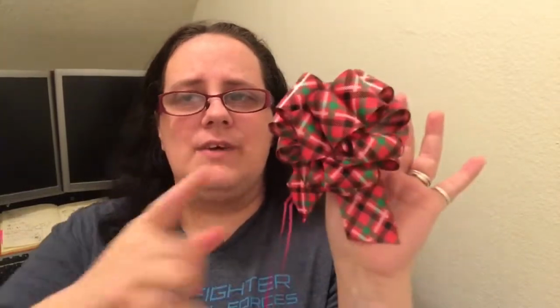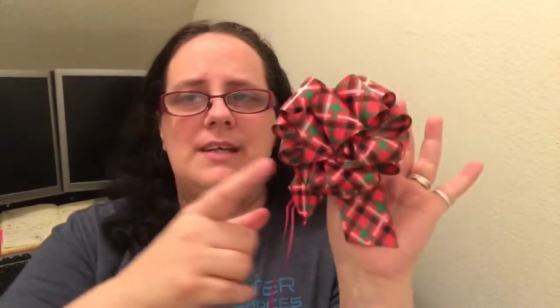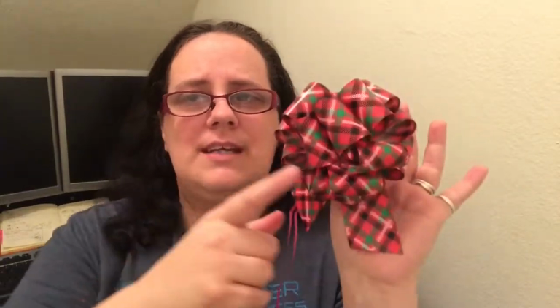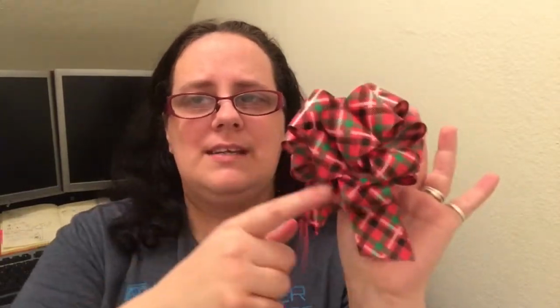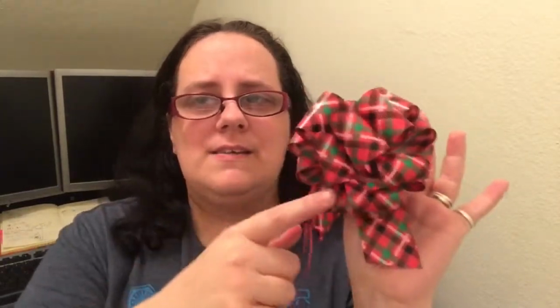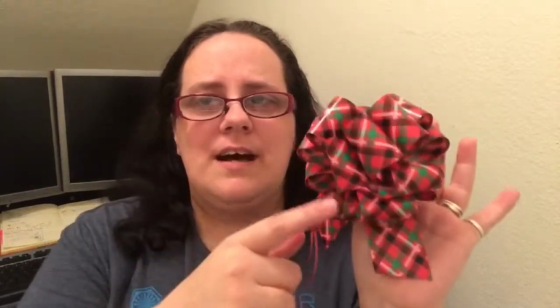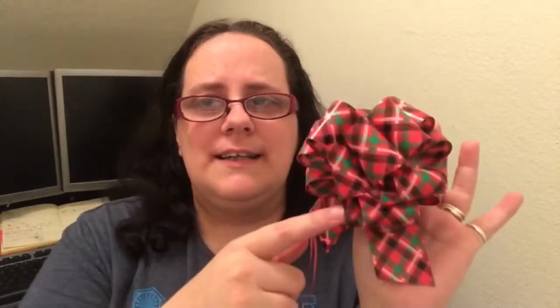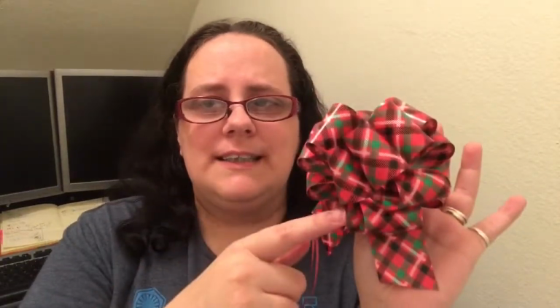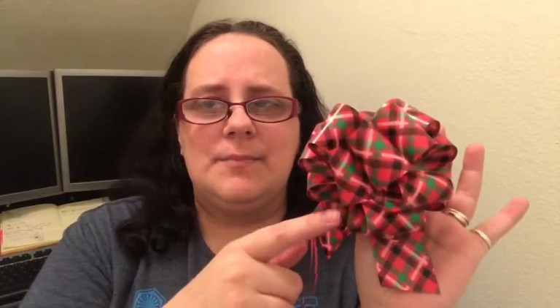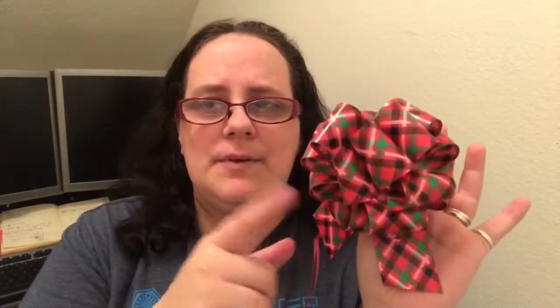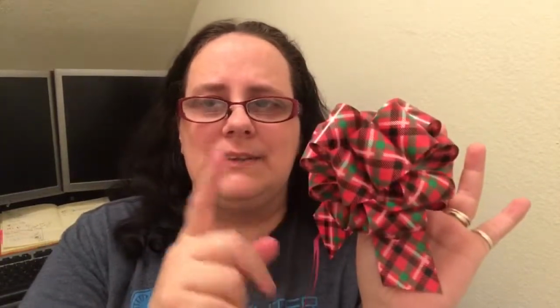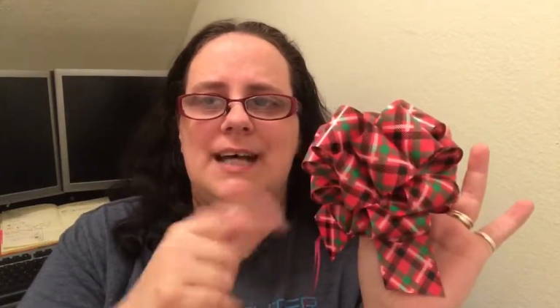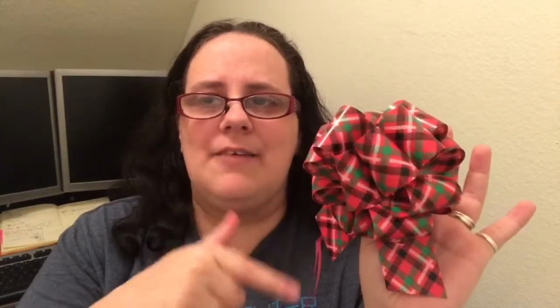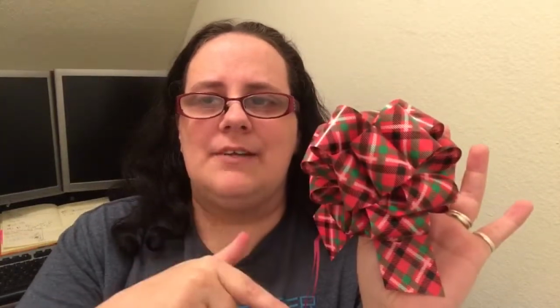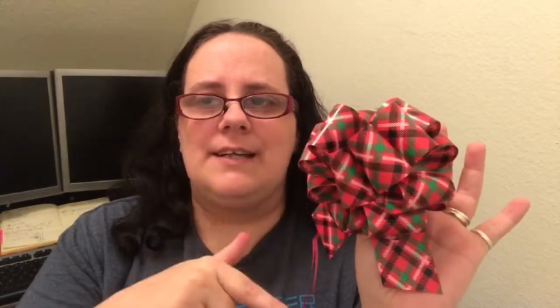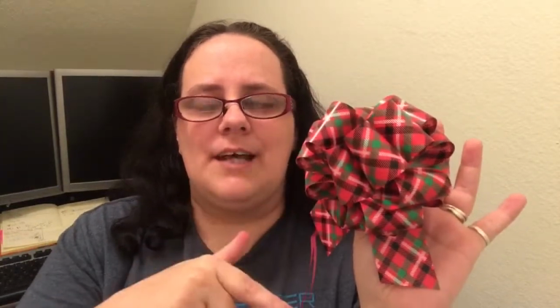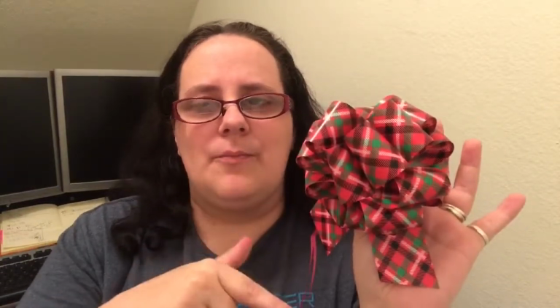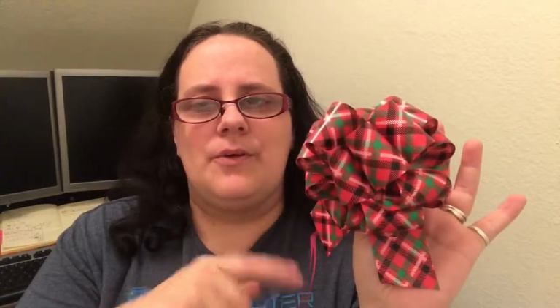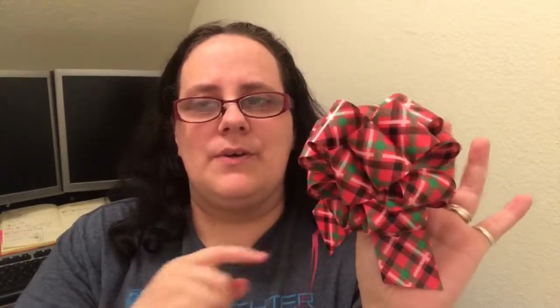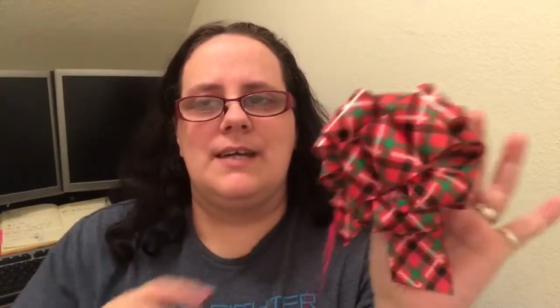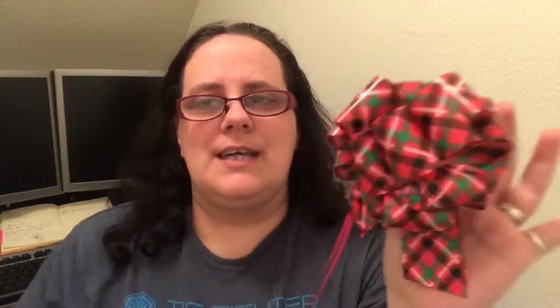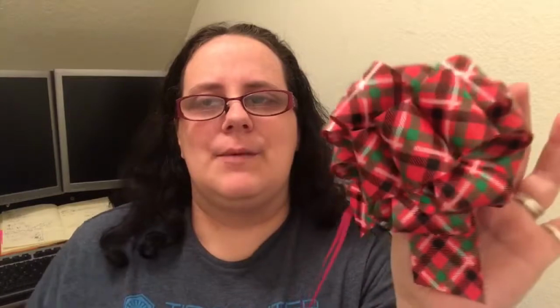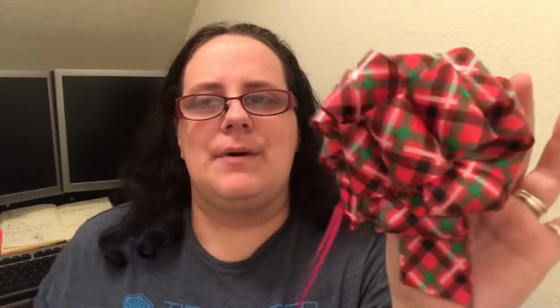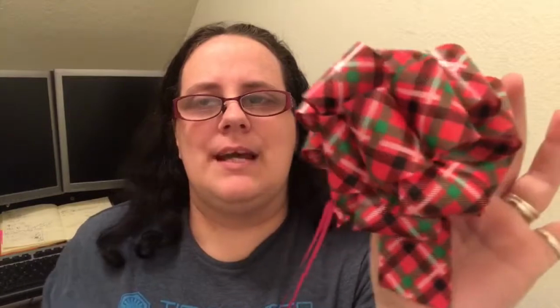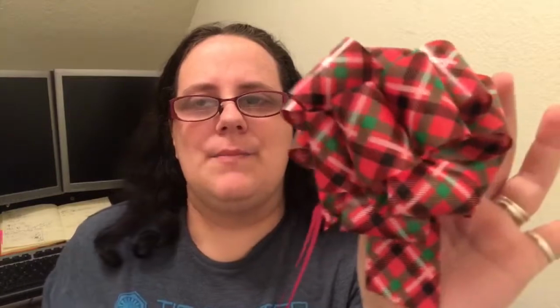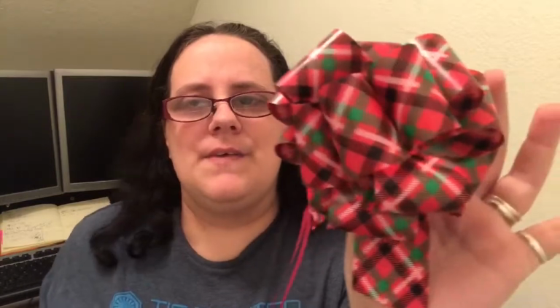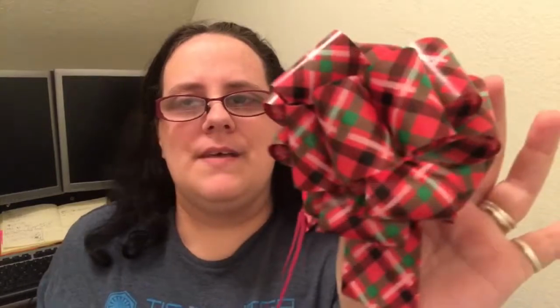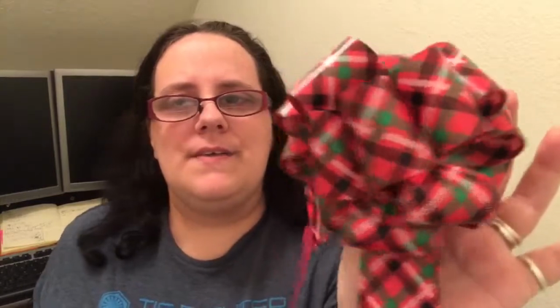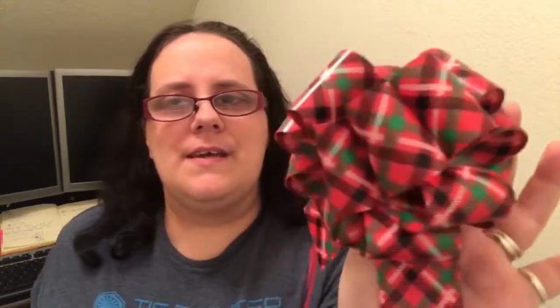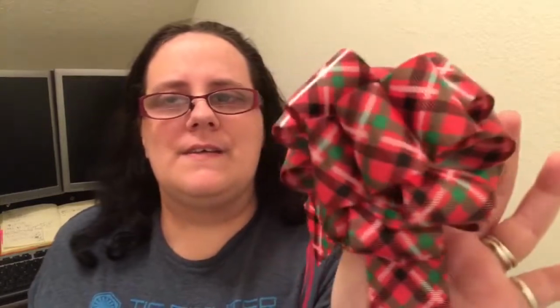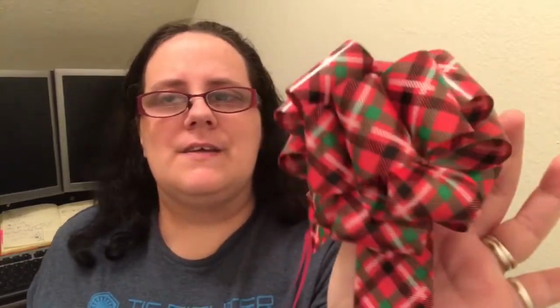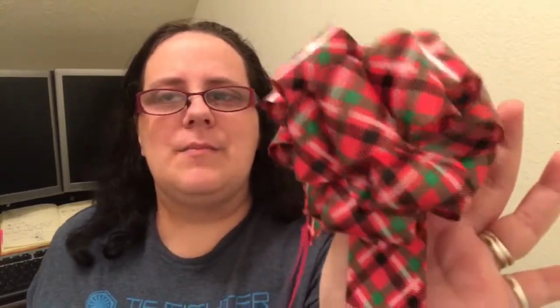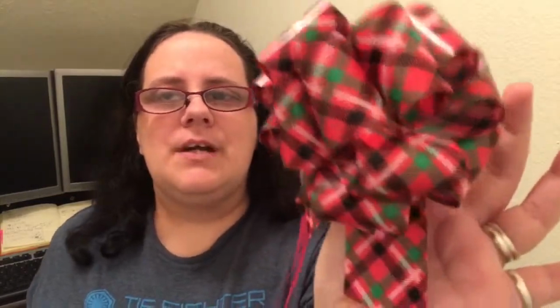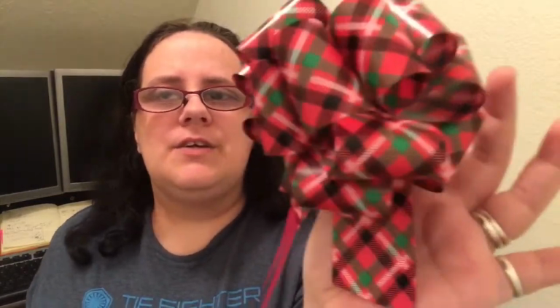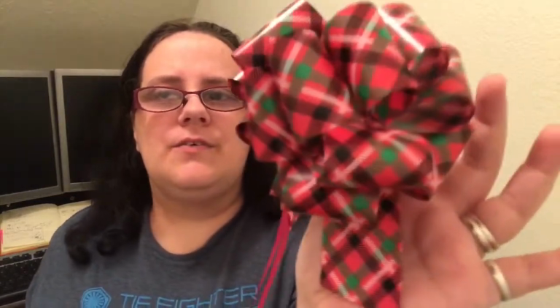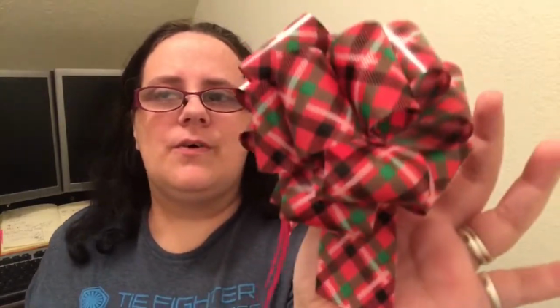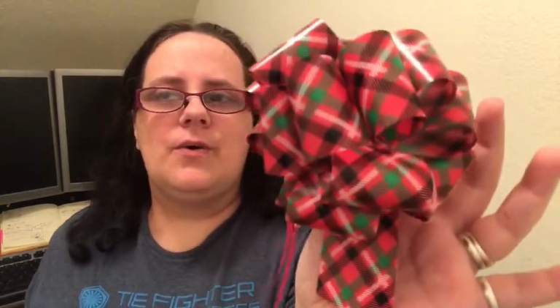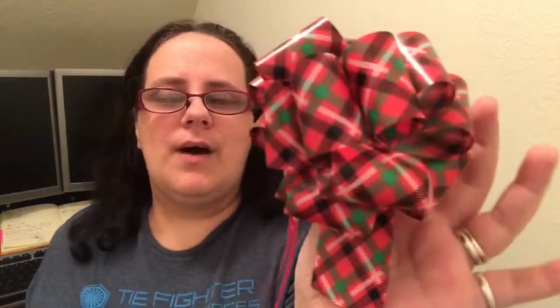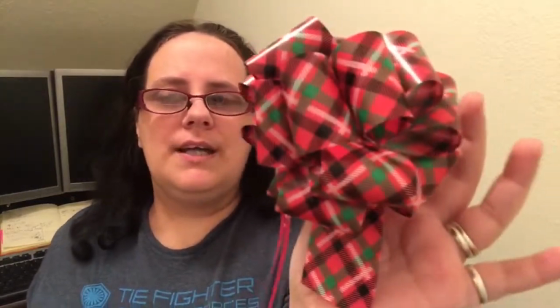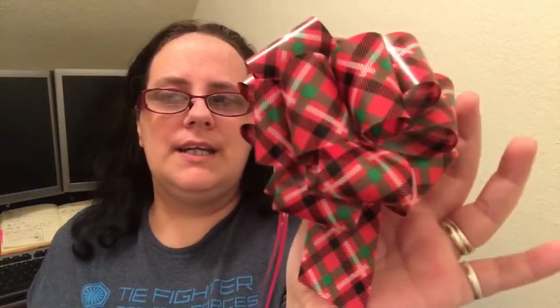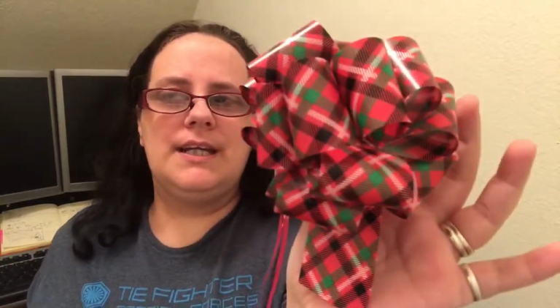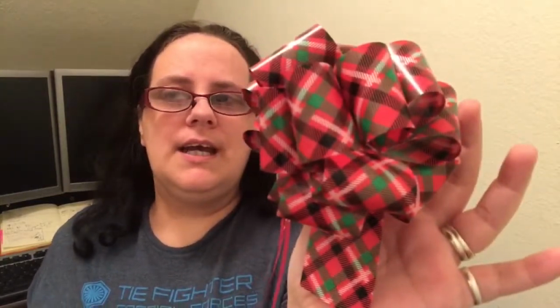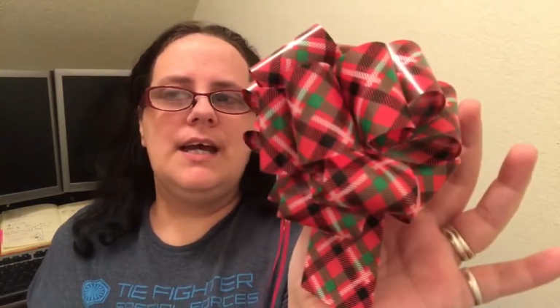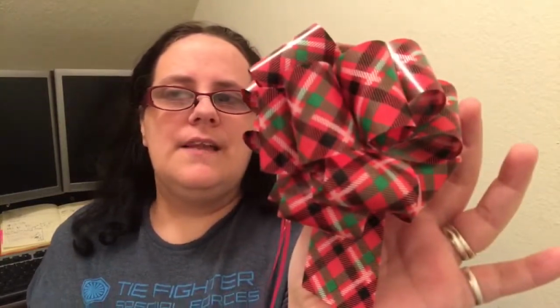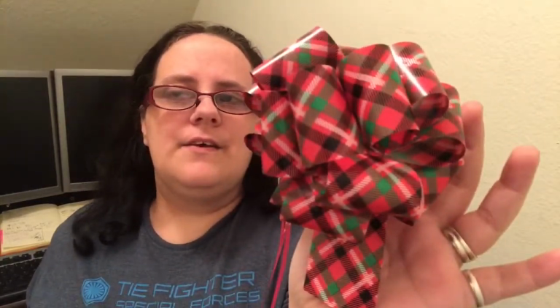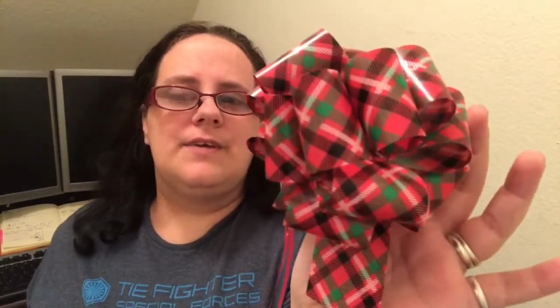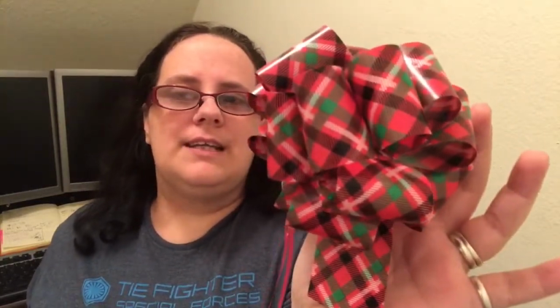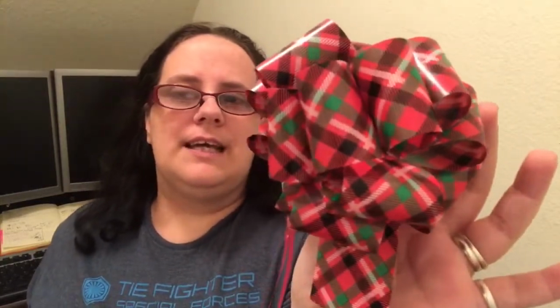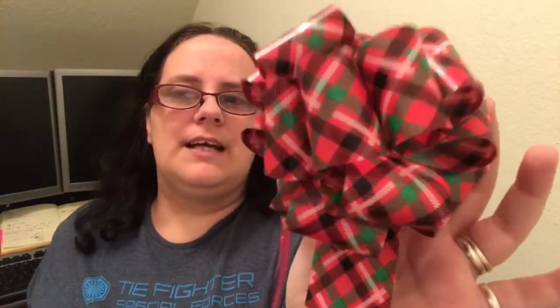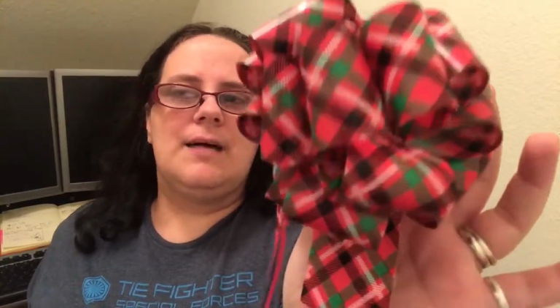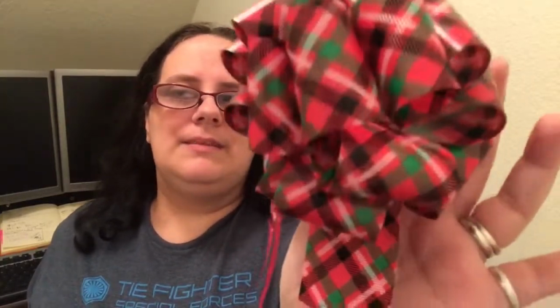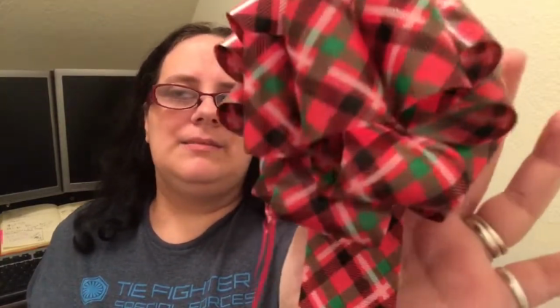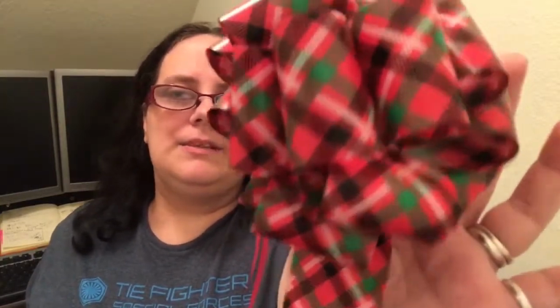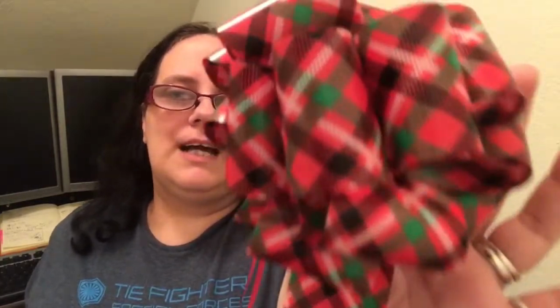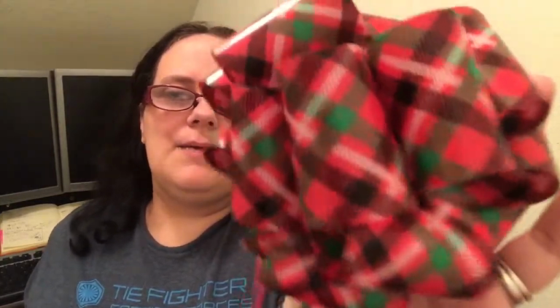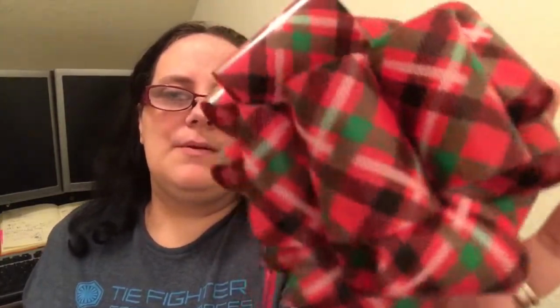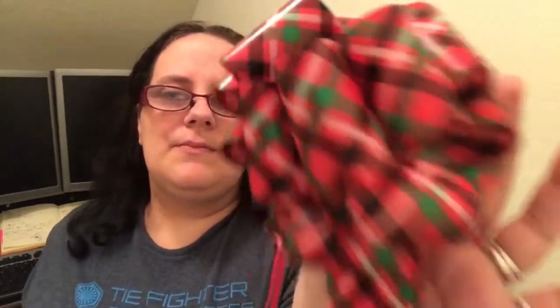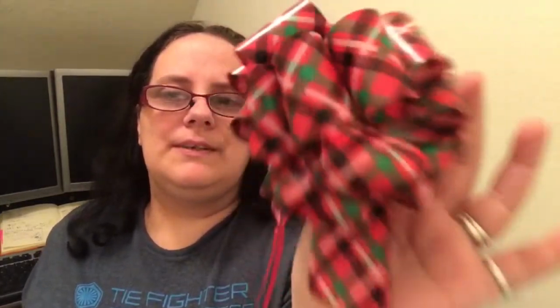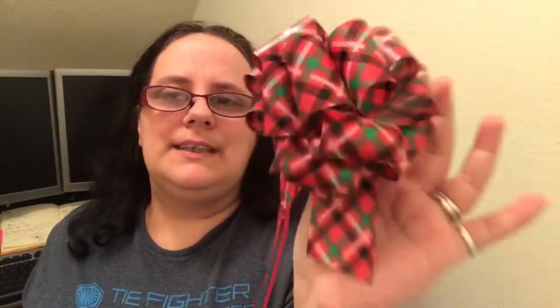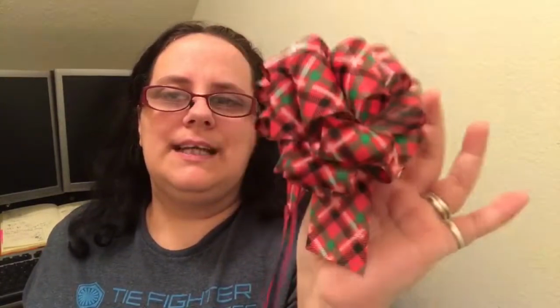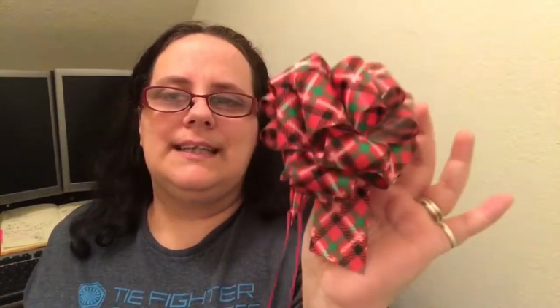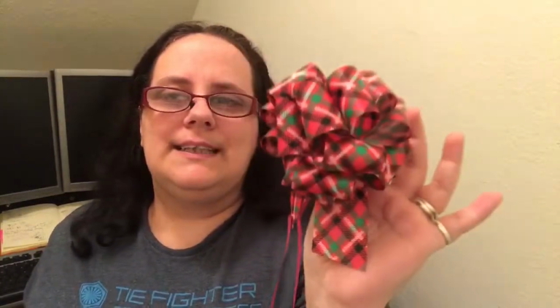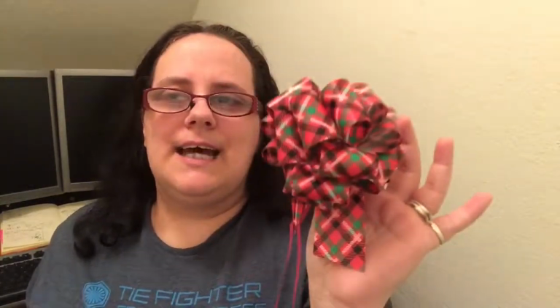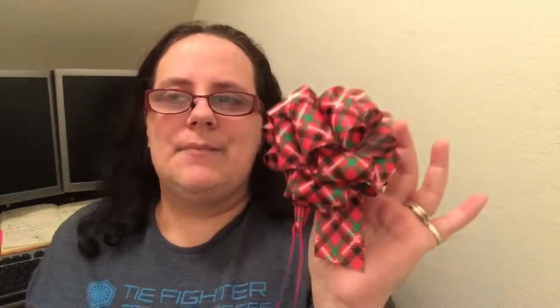I'll be wrapping up my Christmas presents over the weekend and I plan on using these. If you'd like to get these awesome bows, I'll have a link down below — you can get them on Amazon. Thanks so much for watching, don't forget to like, comment, subscribe, and we'll see you next time.